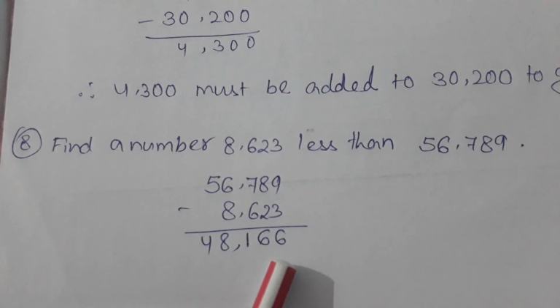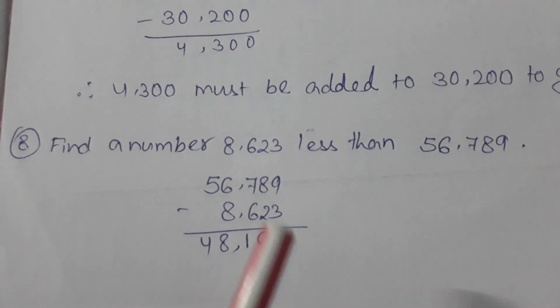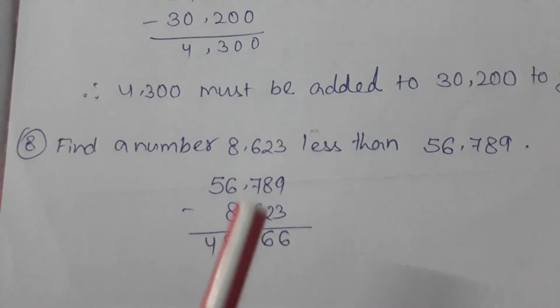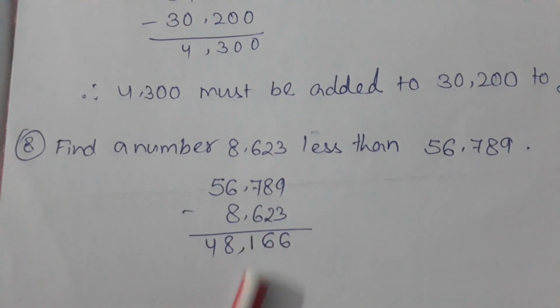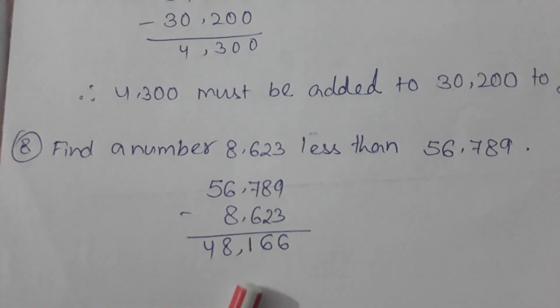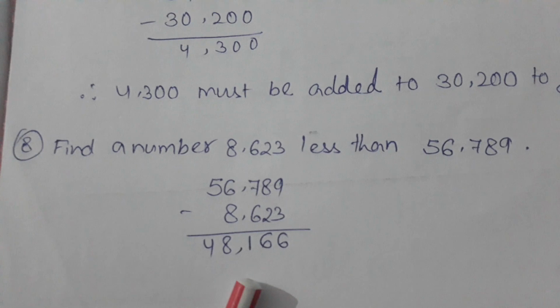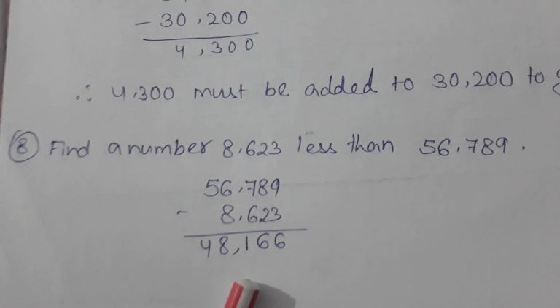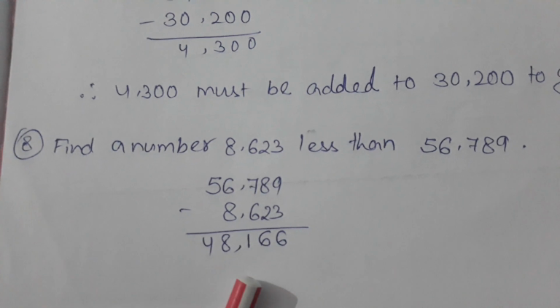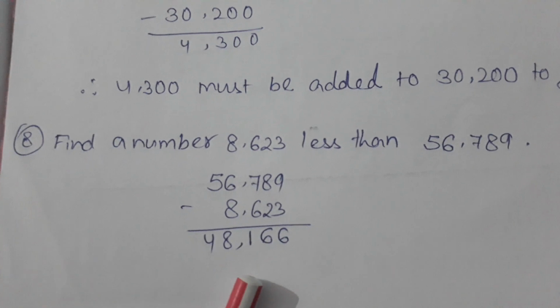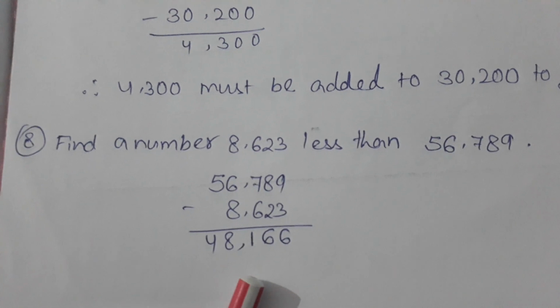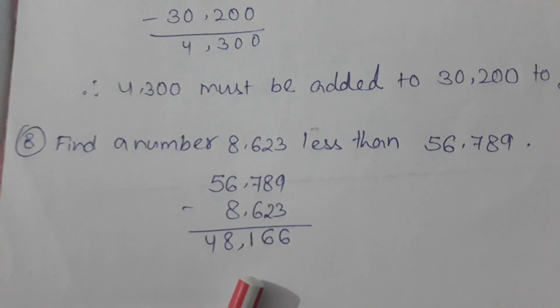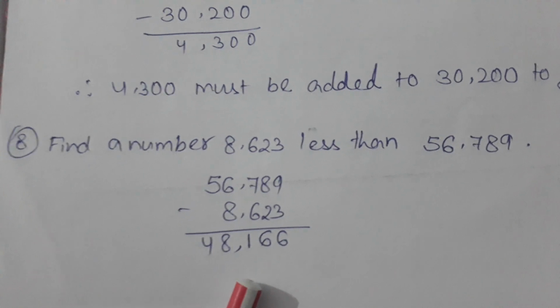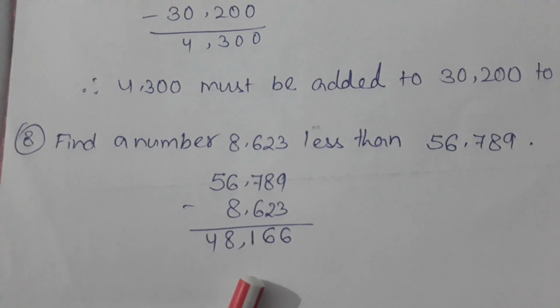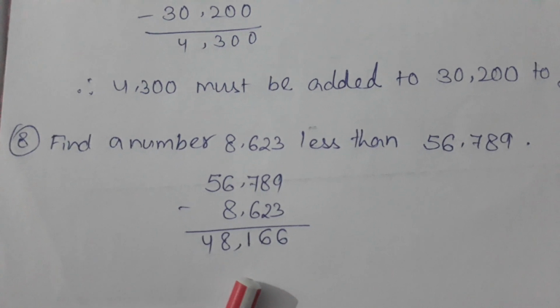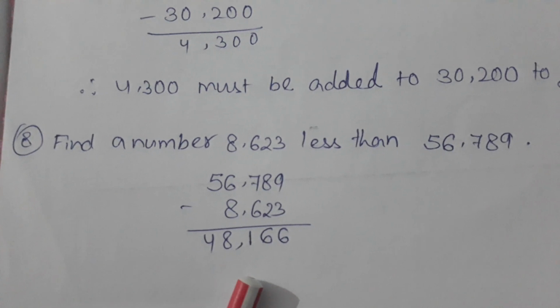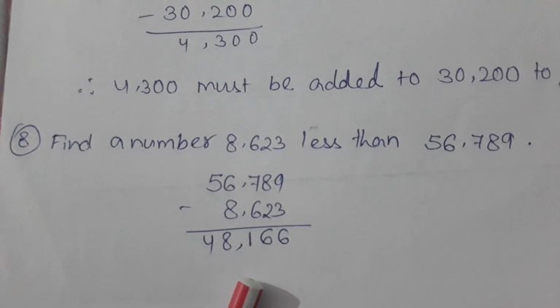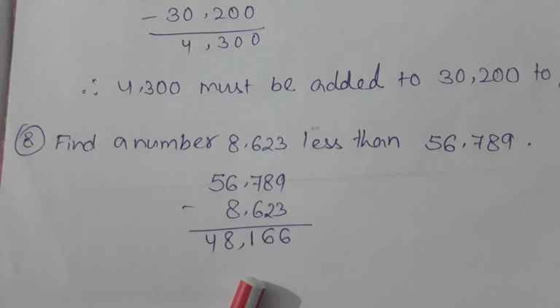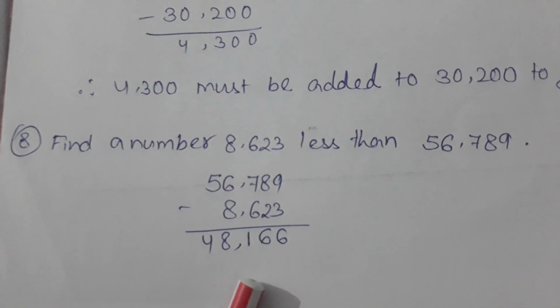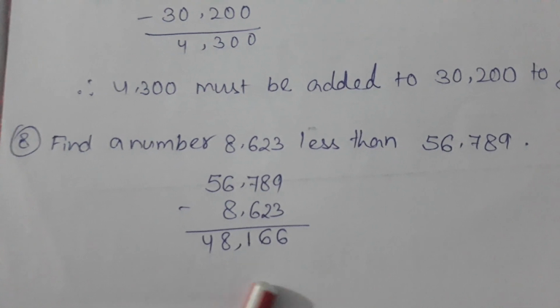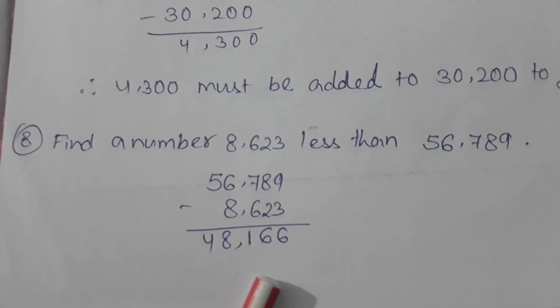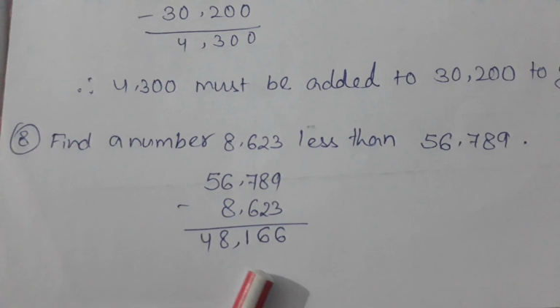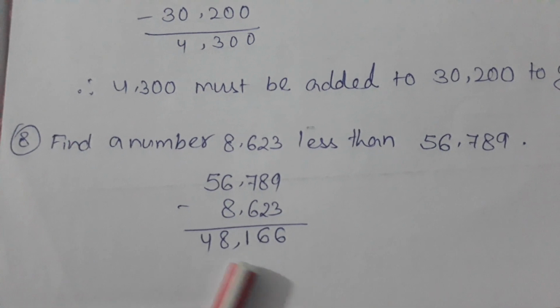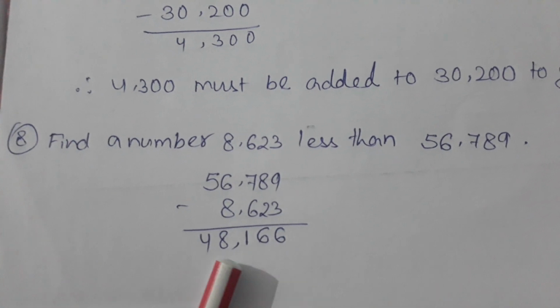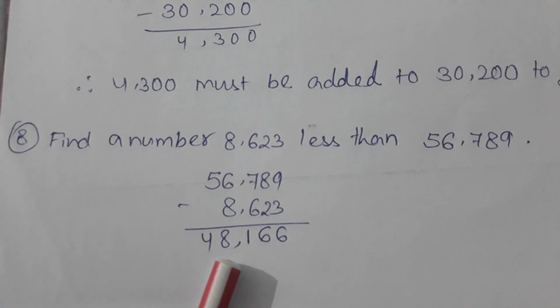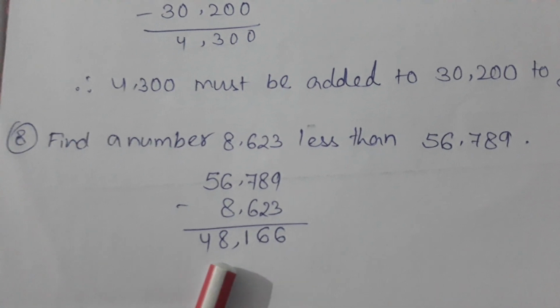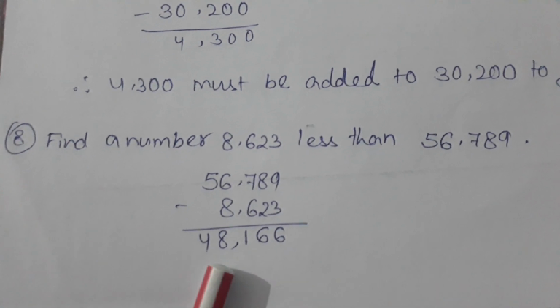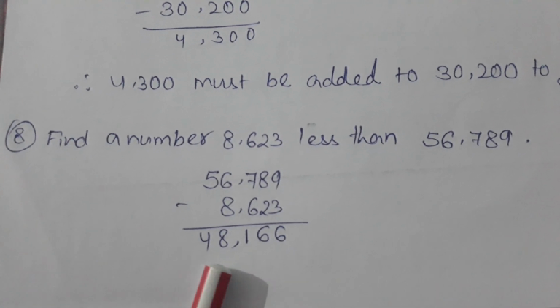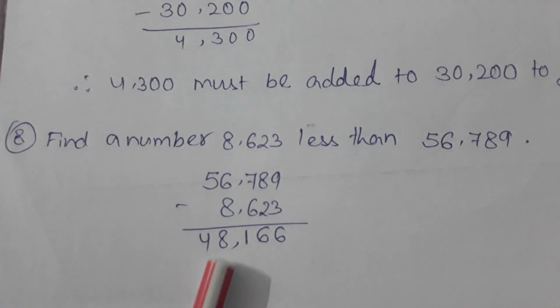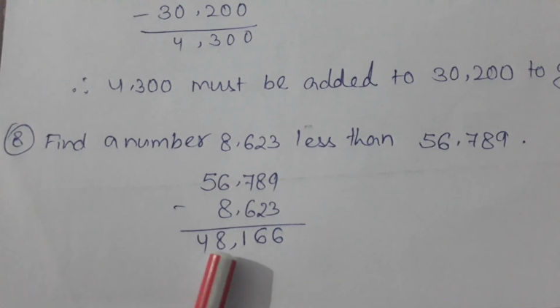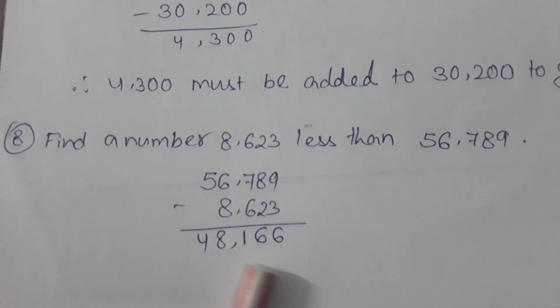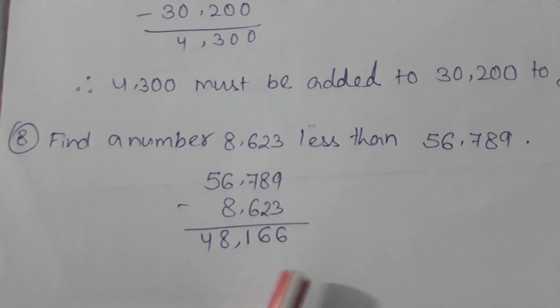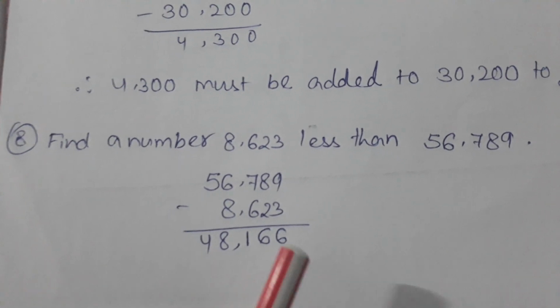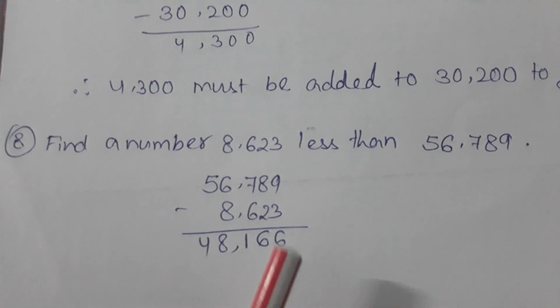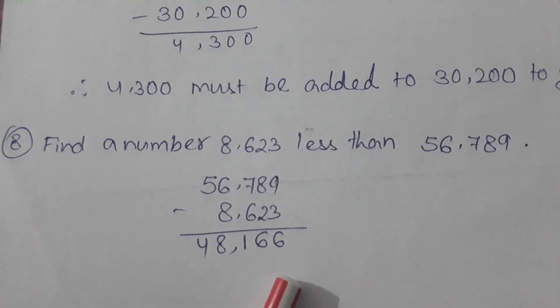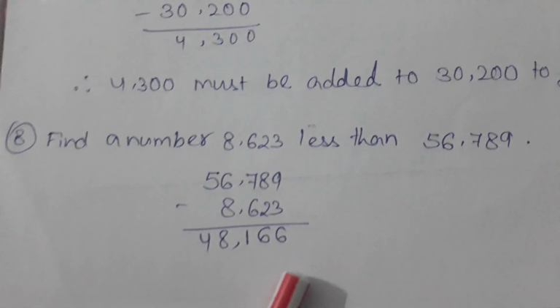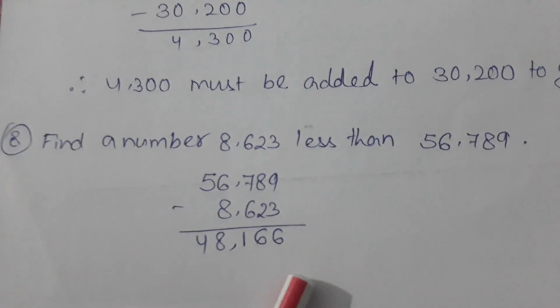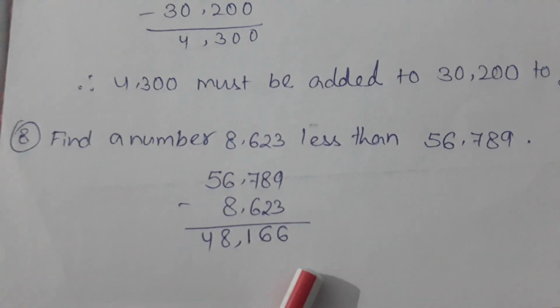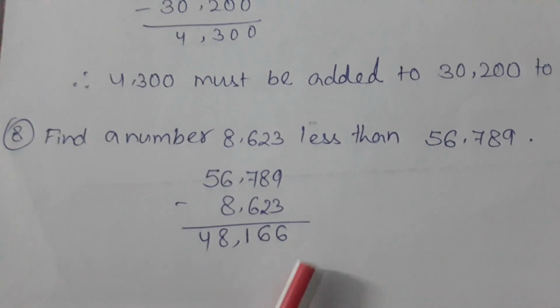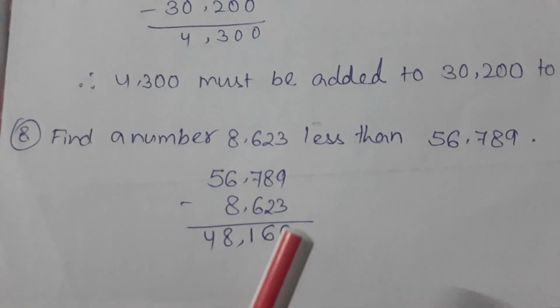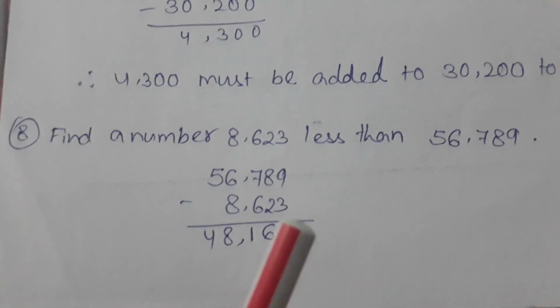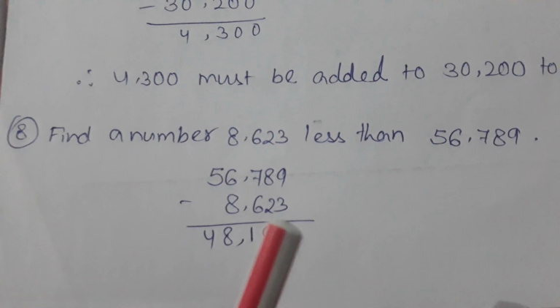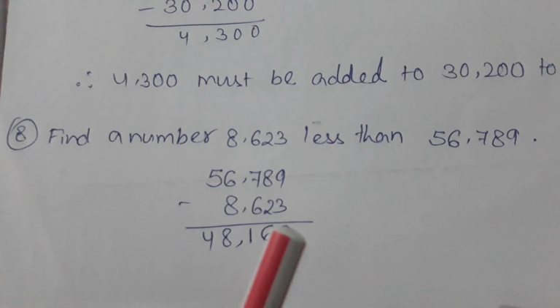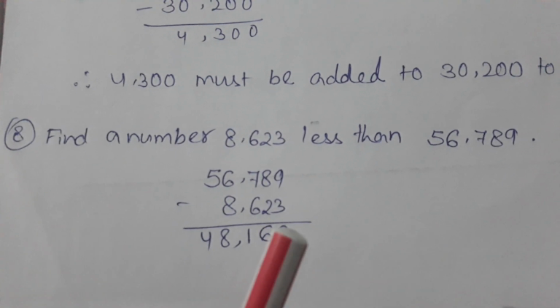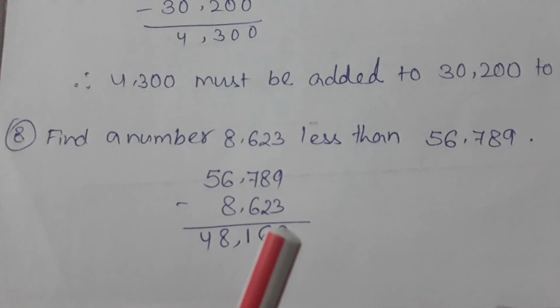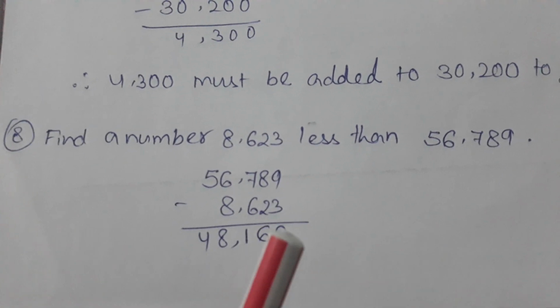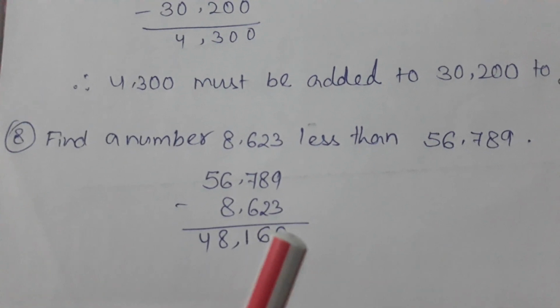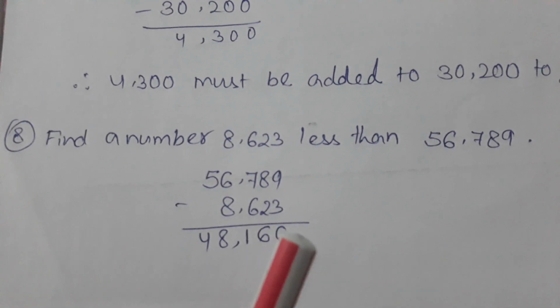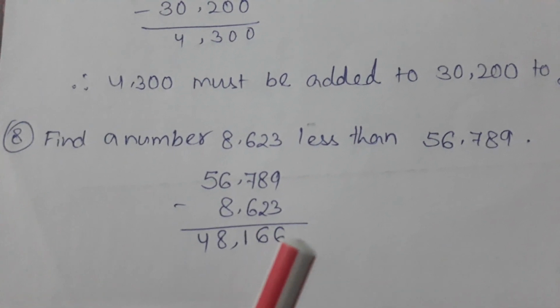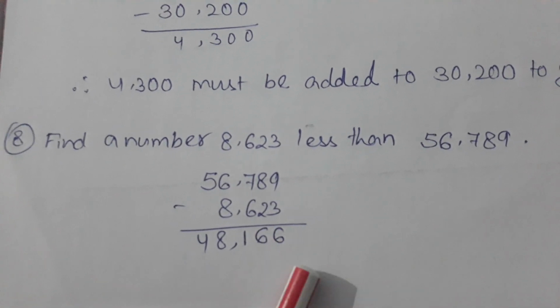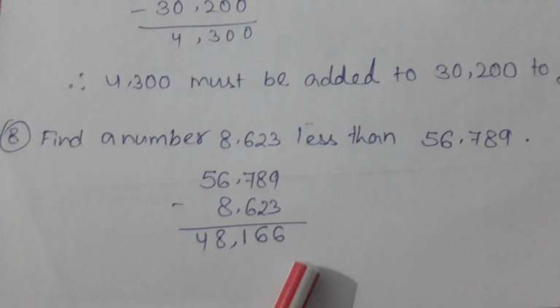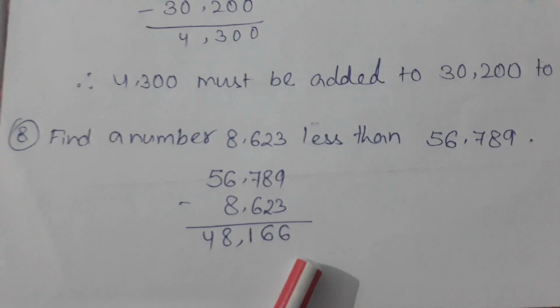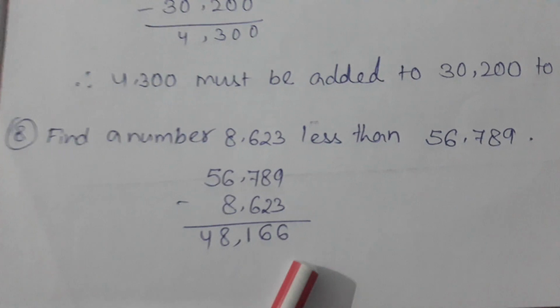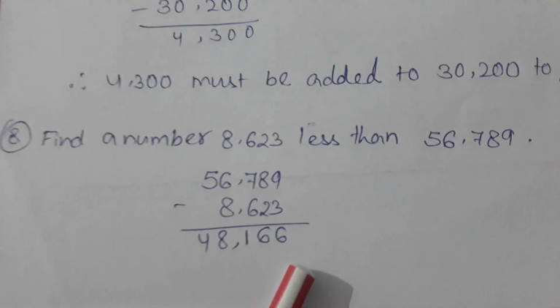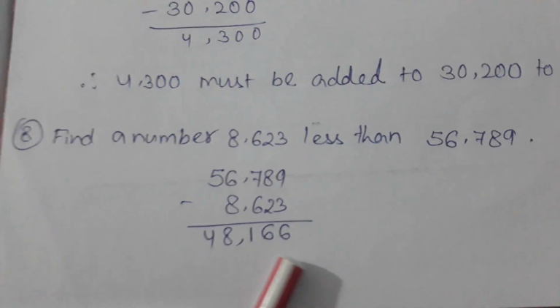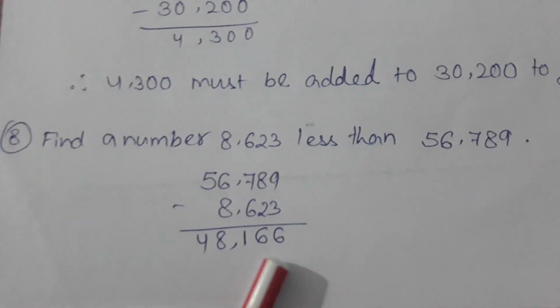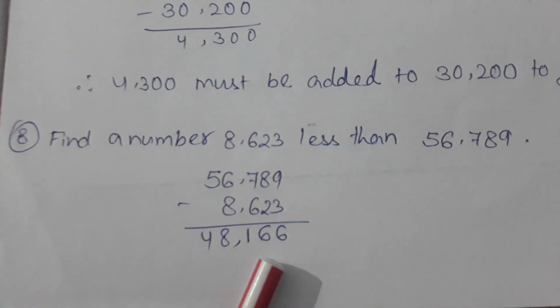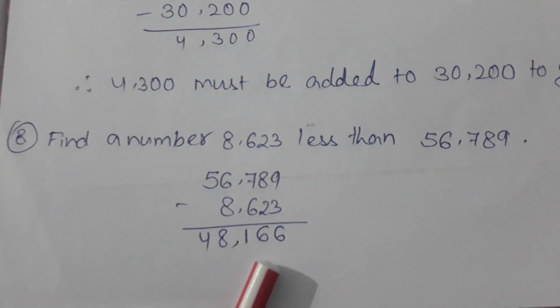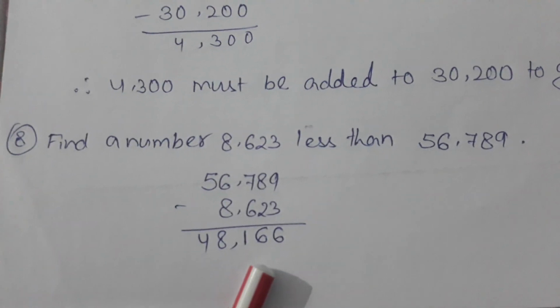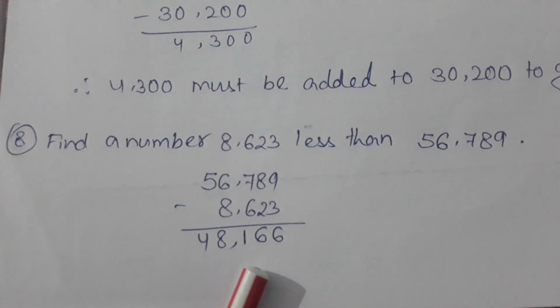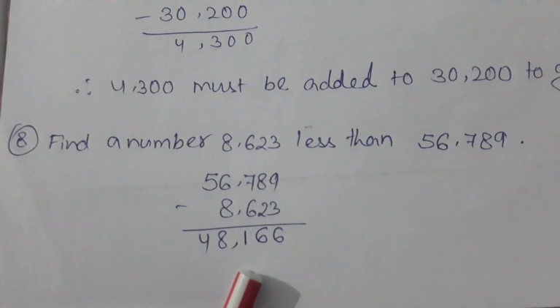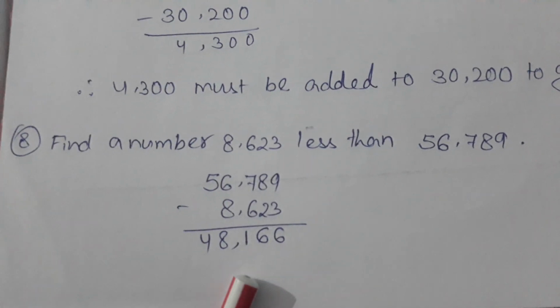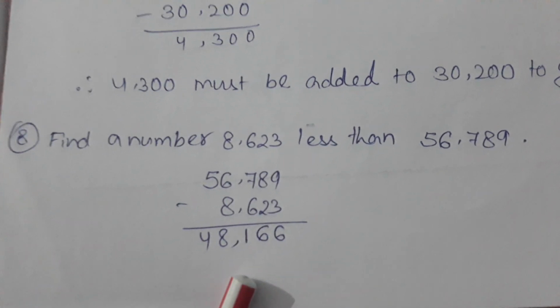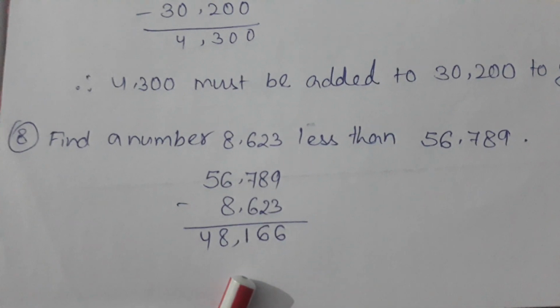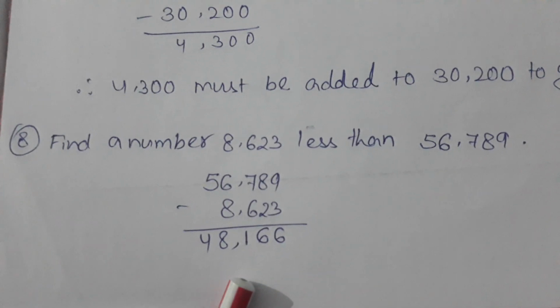Today we have completed checkpoint 2.3. In the next class we will do checkpoint 2.4. Thank you.